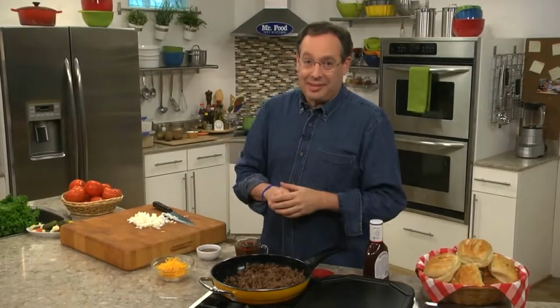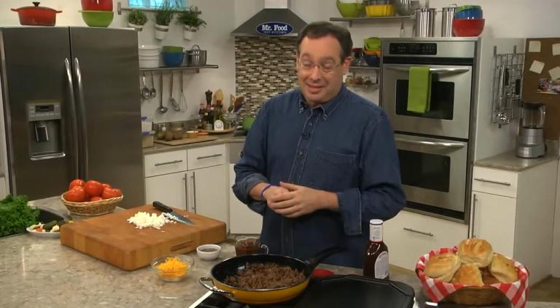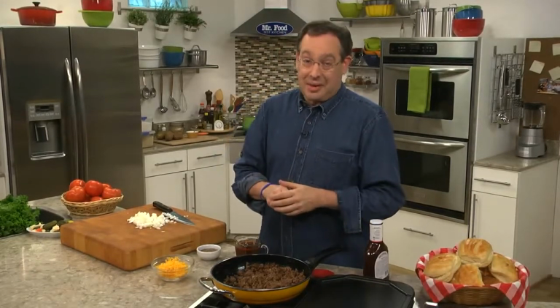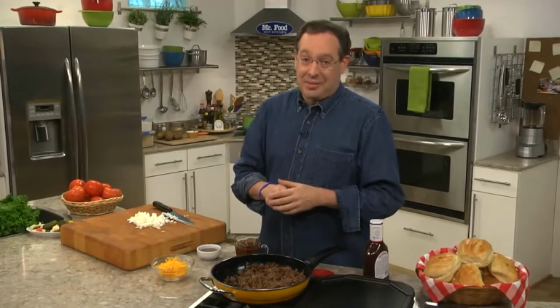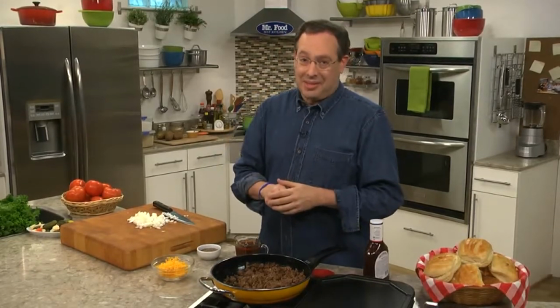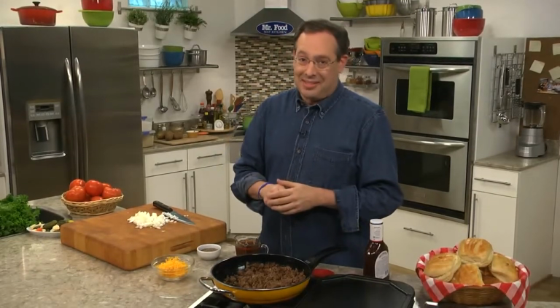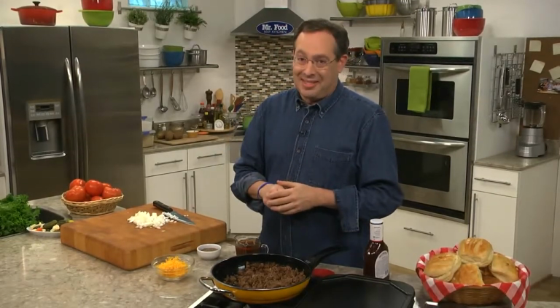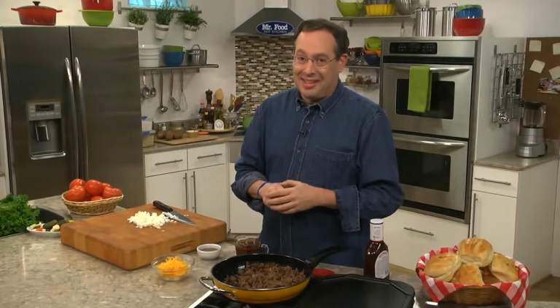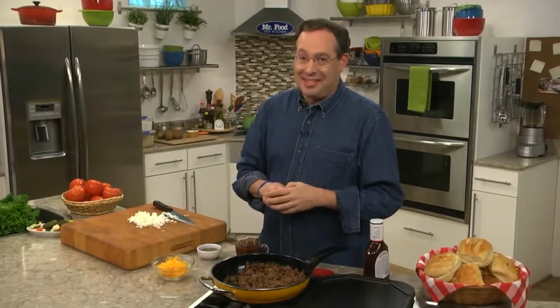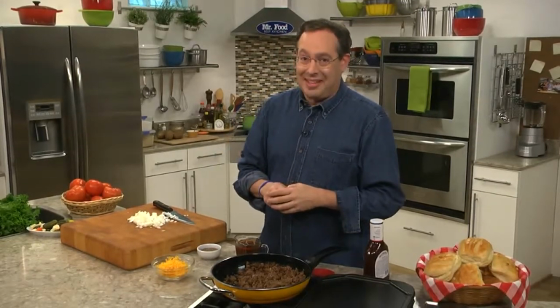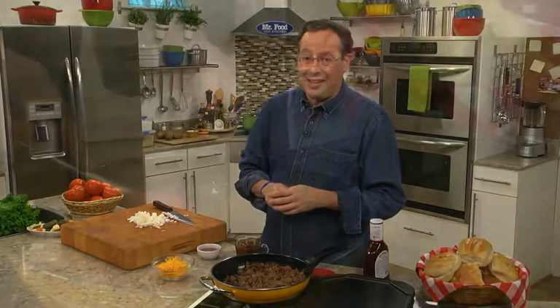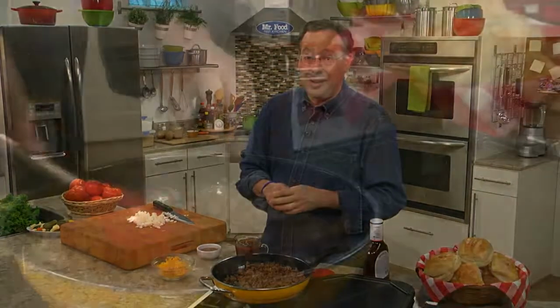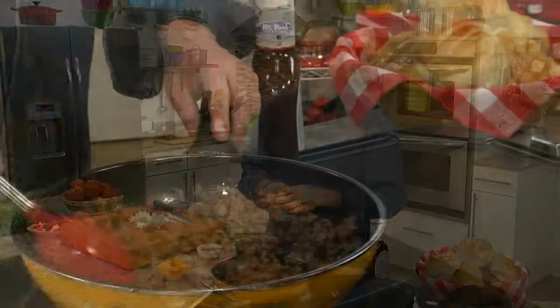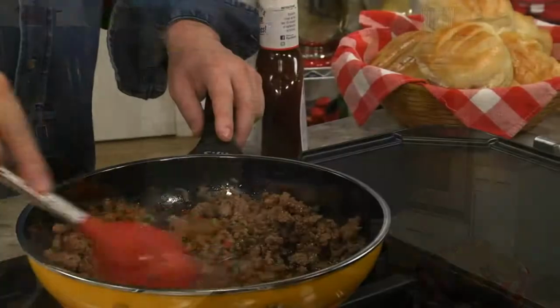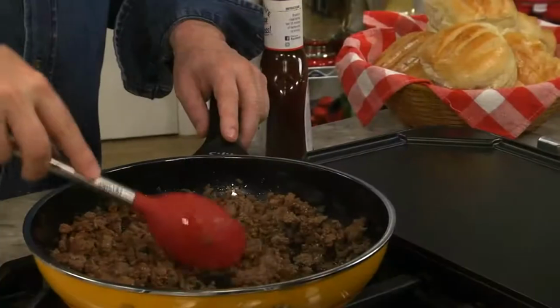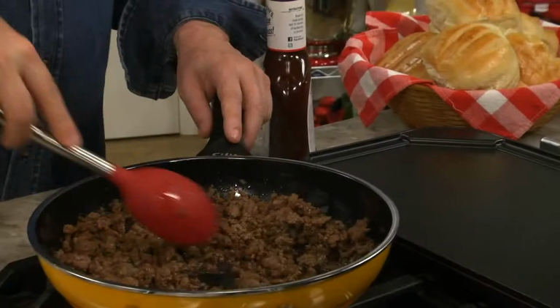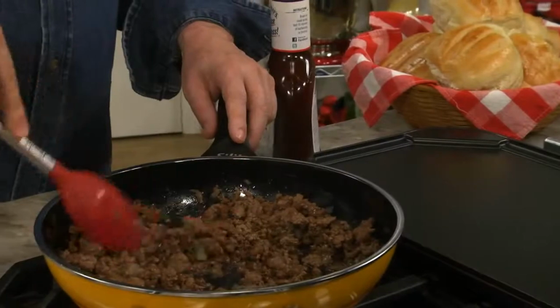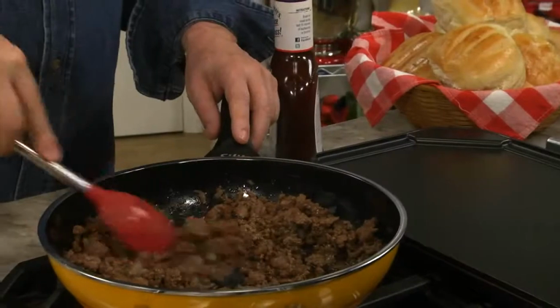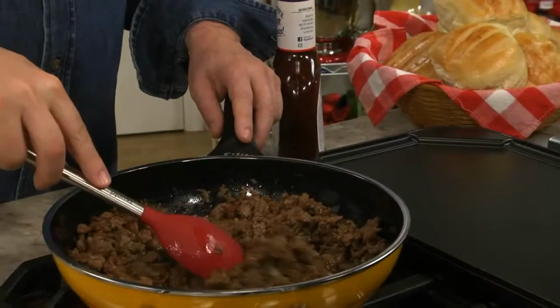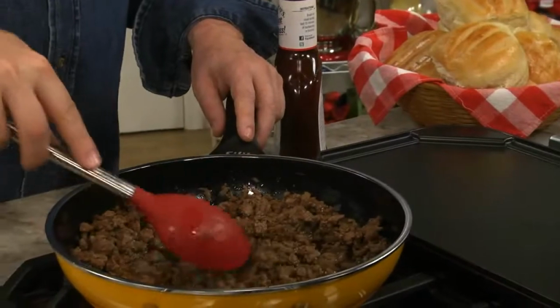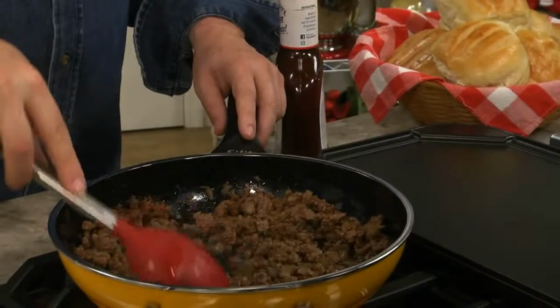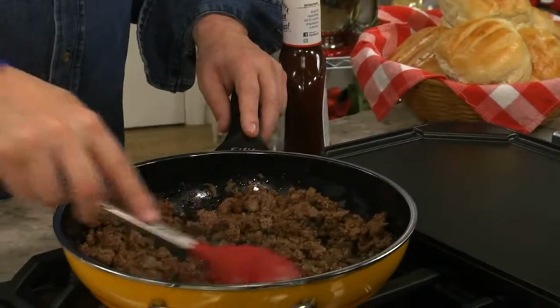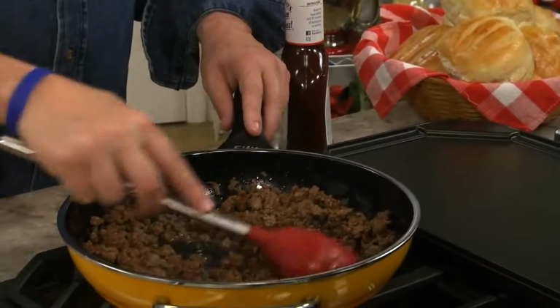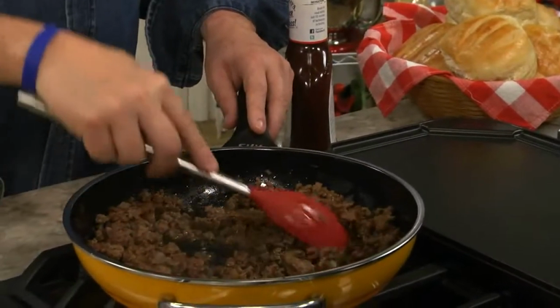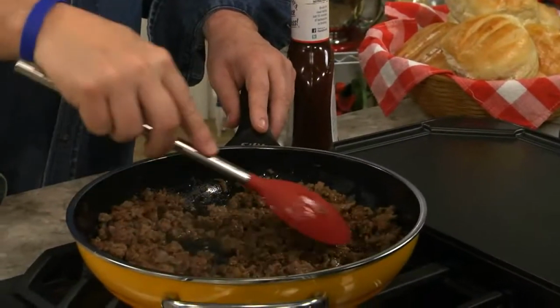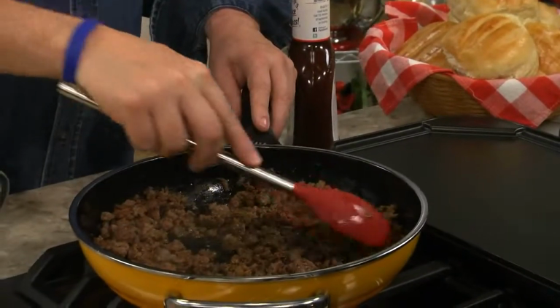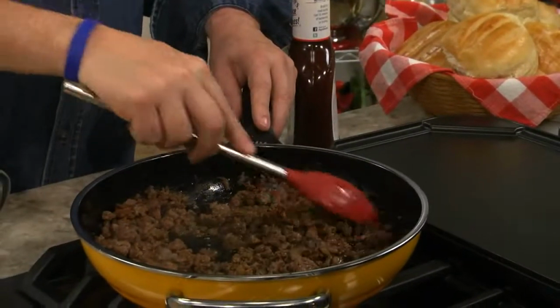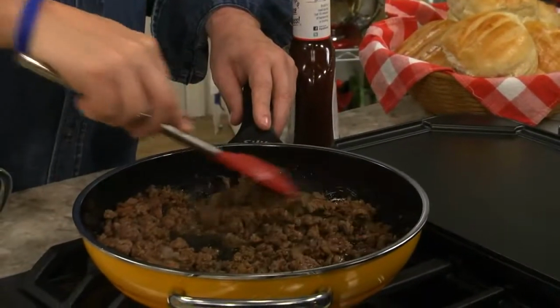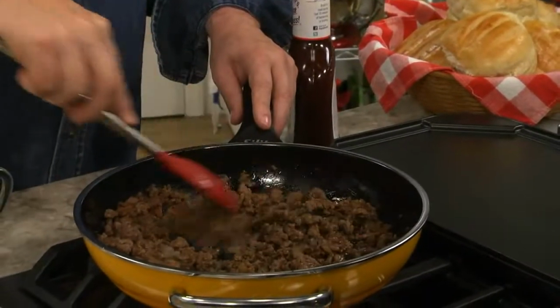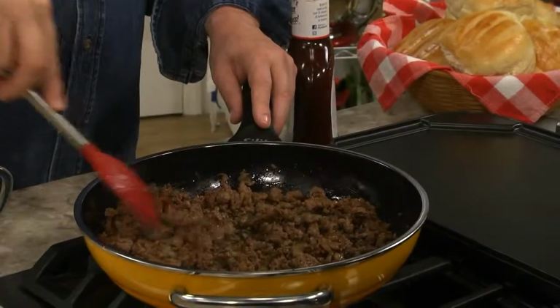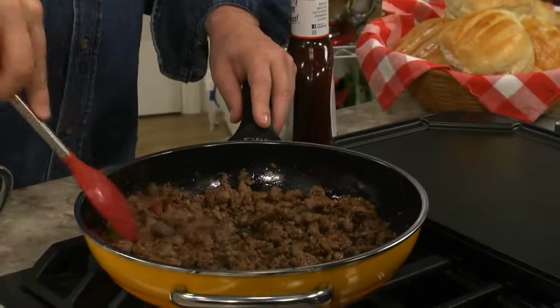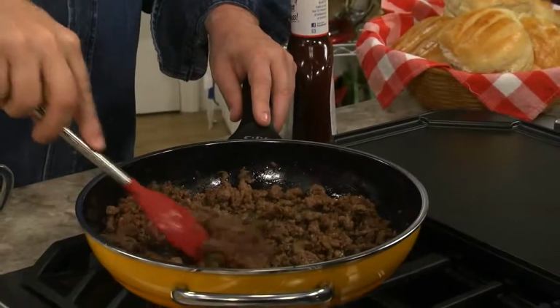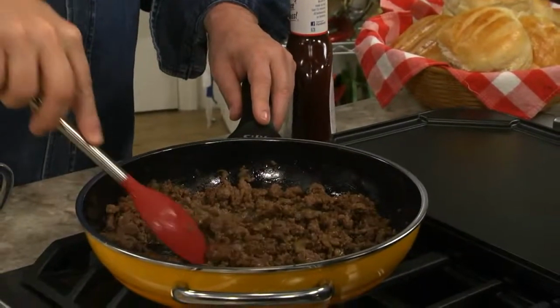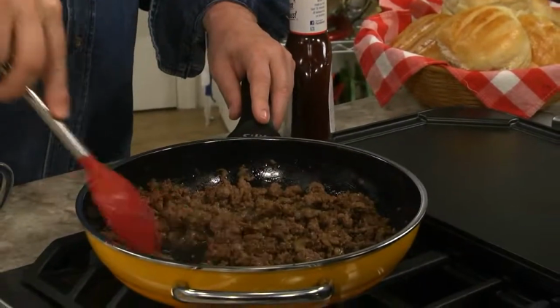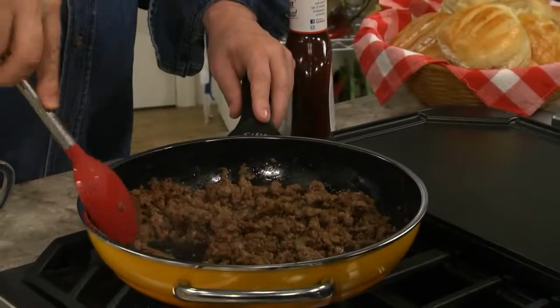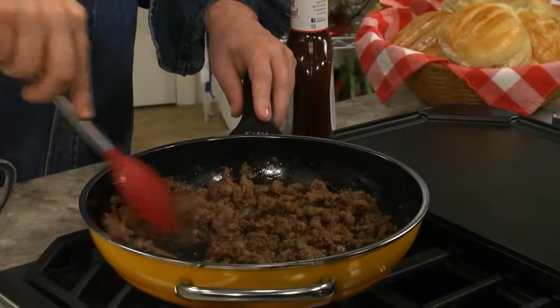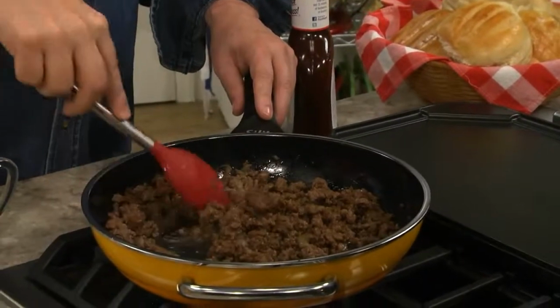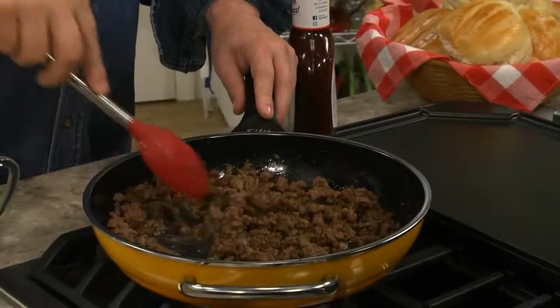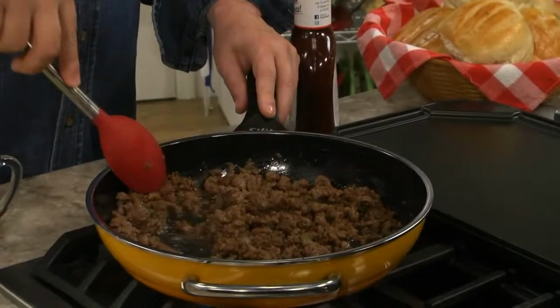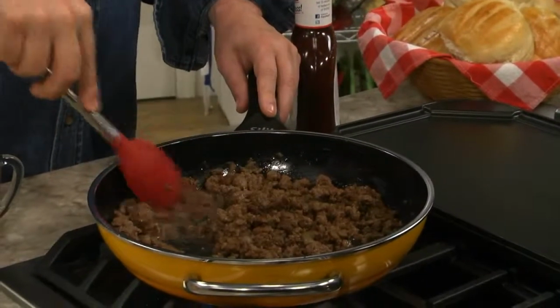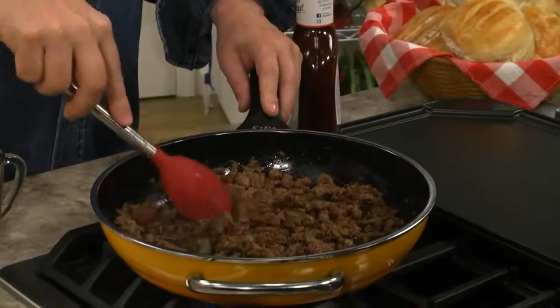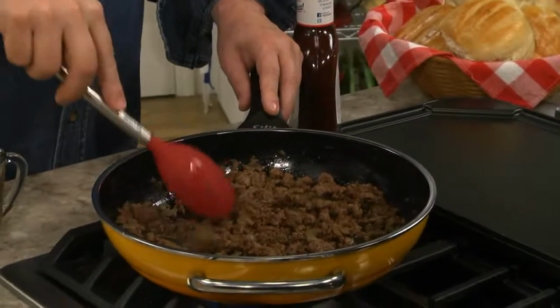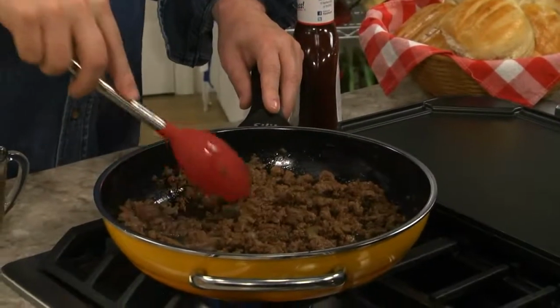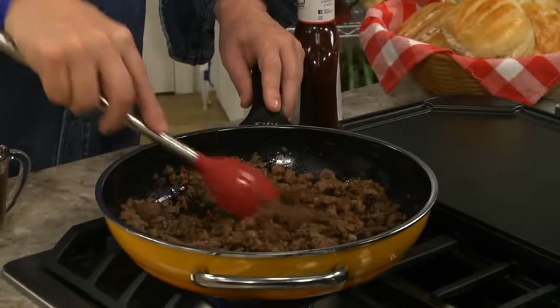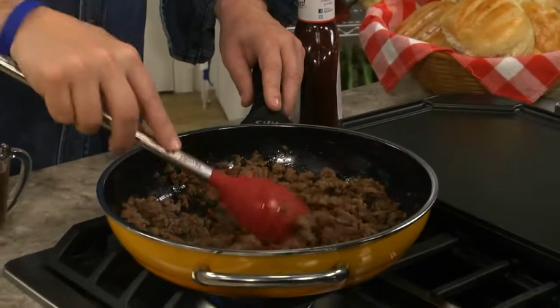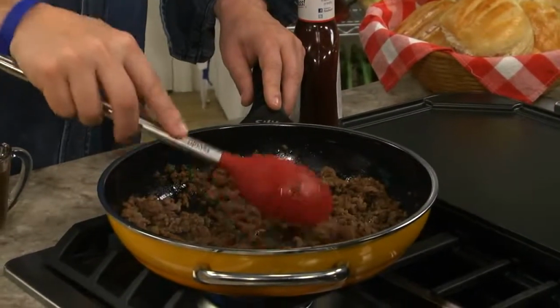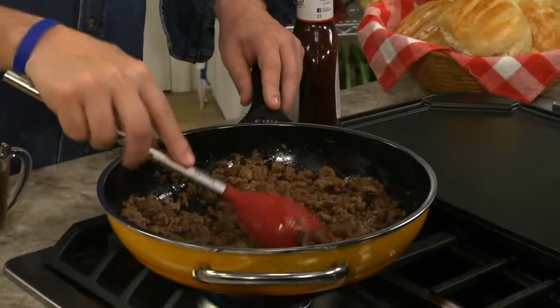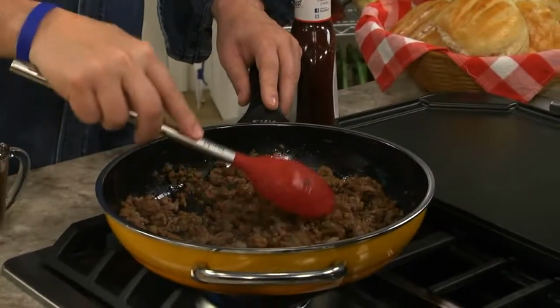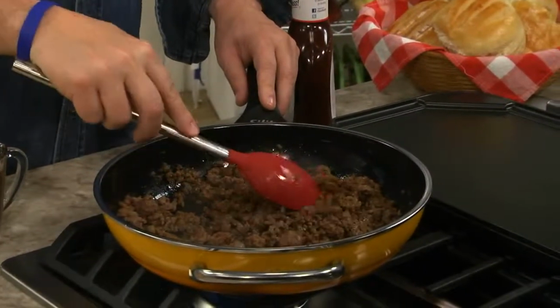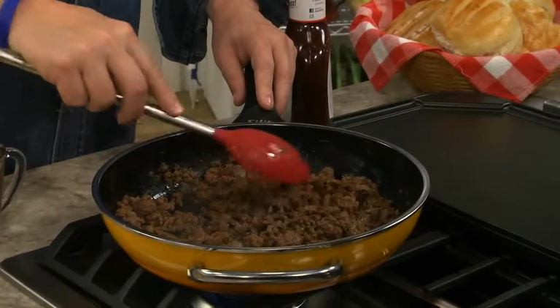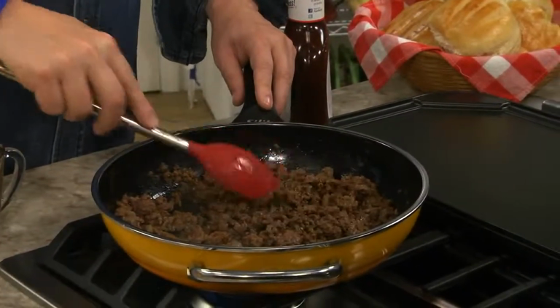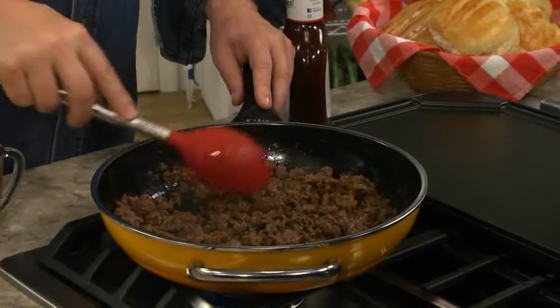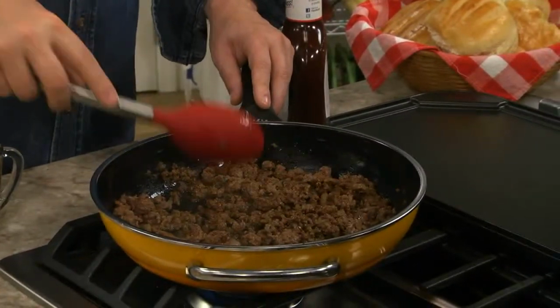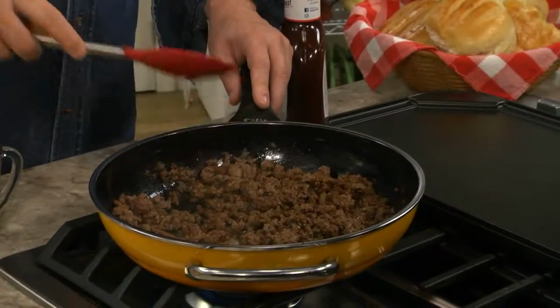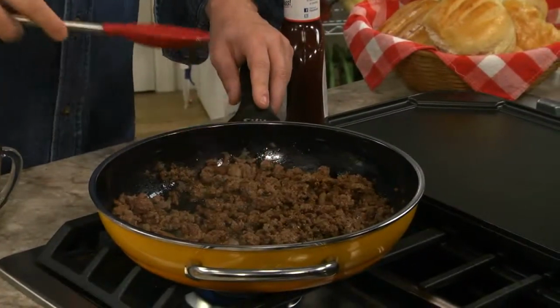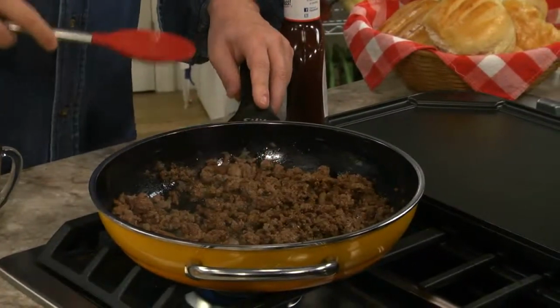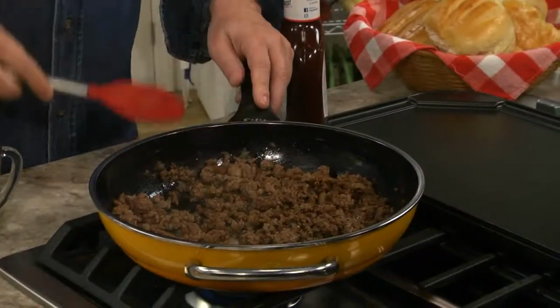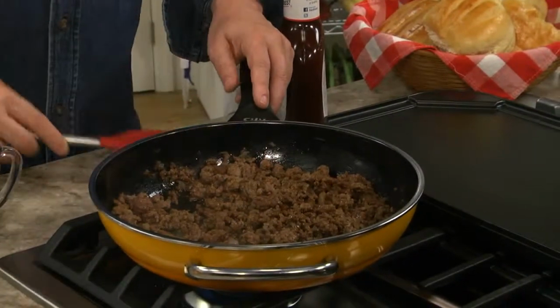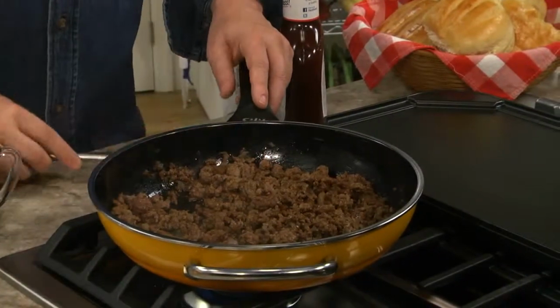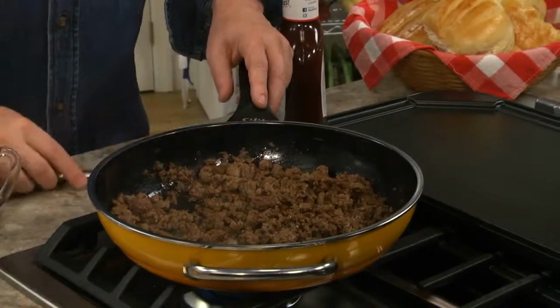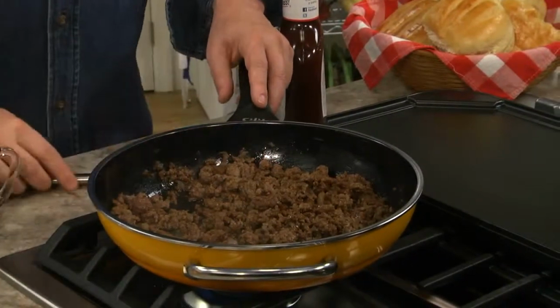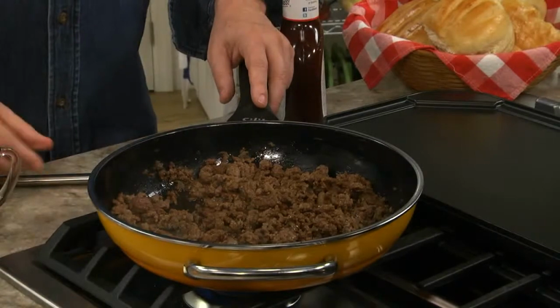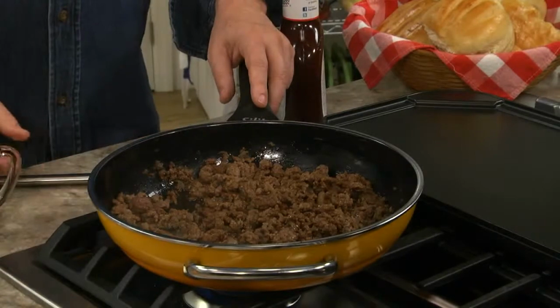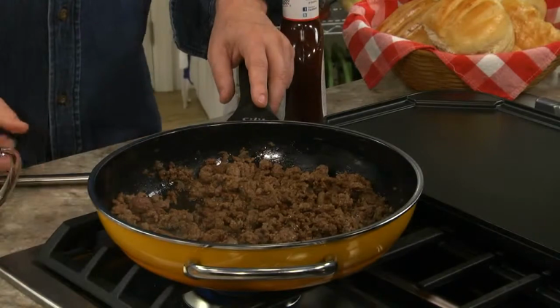Sounds good, doesn't it? All we do is sauté a chopped onion with some ground turkey, or if you'd rather, you can use ground beef or chicken.